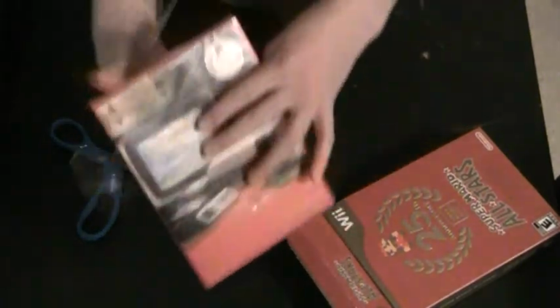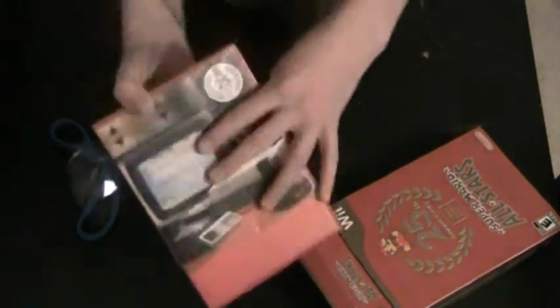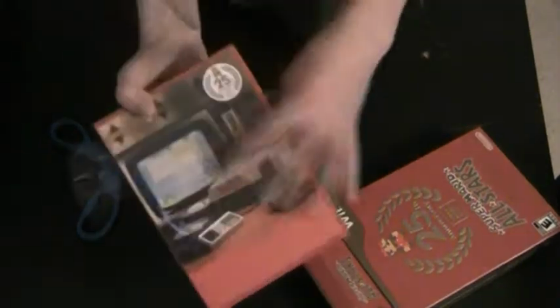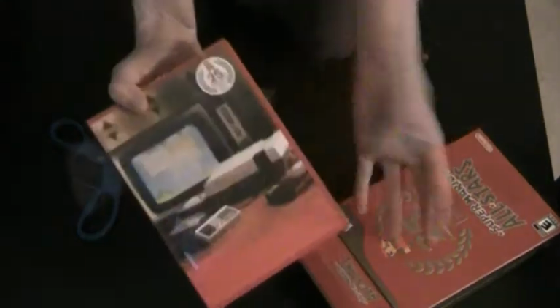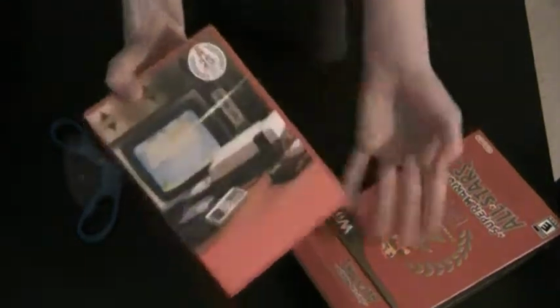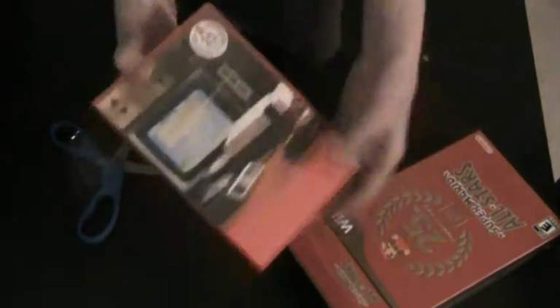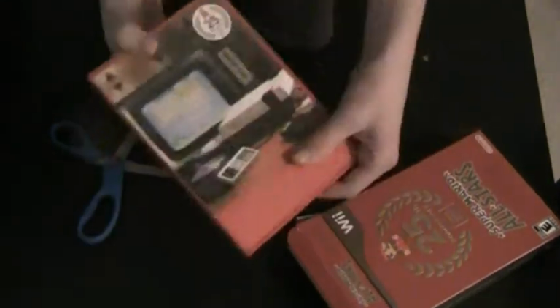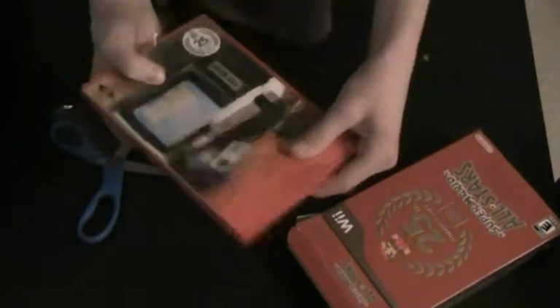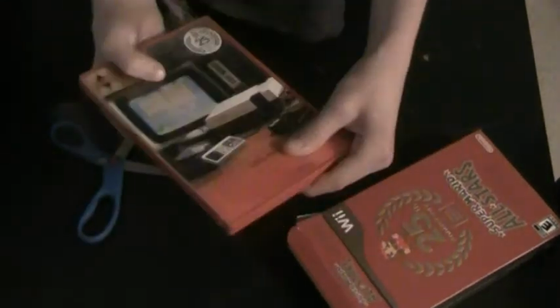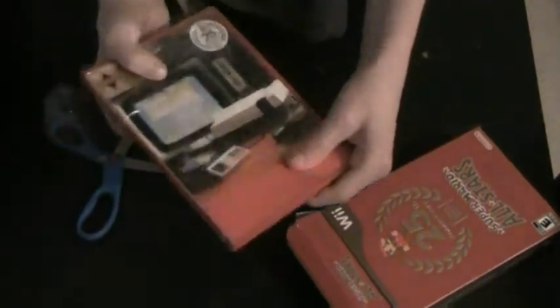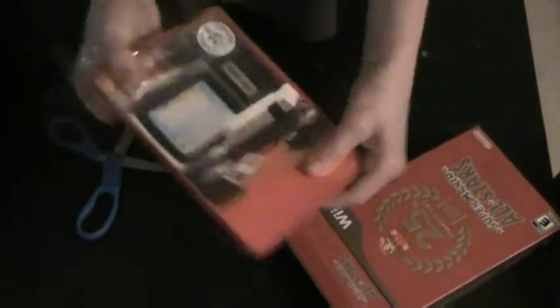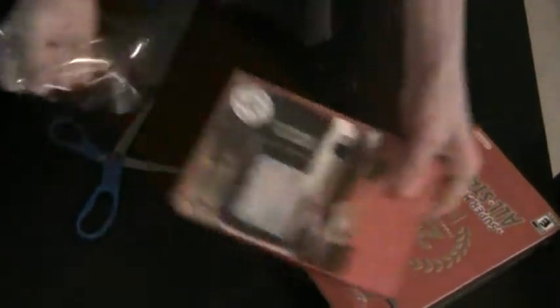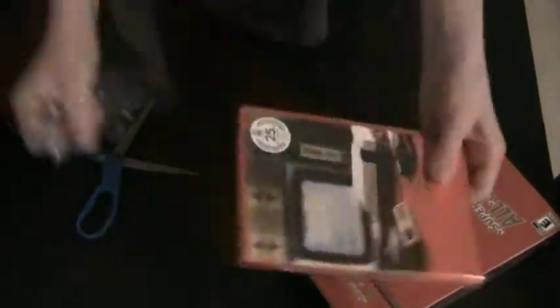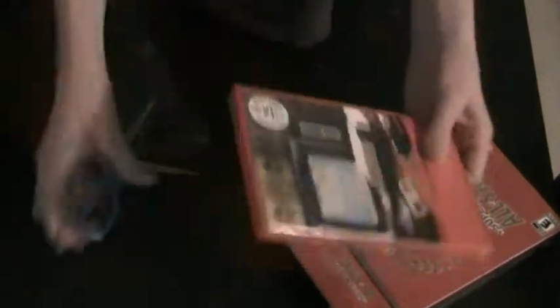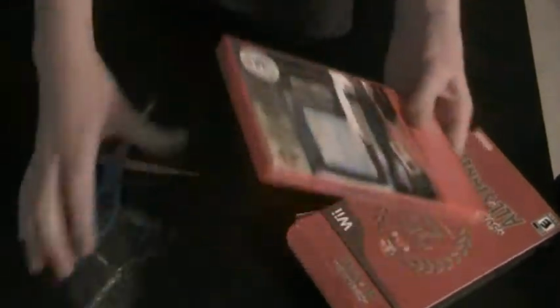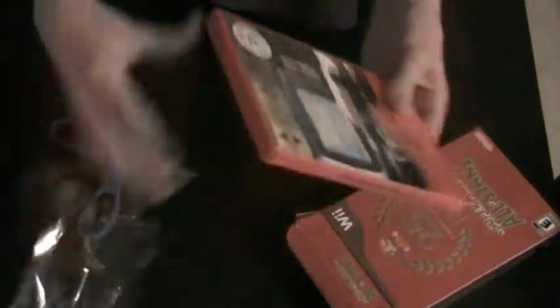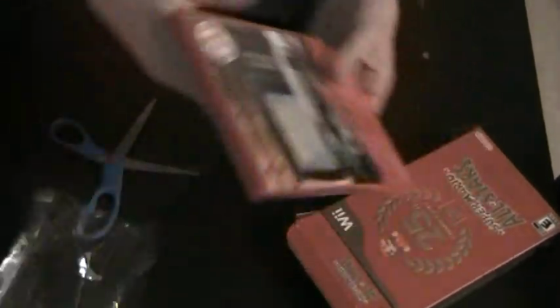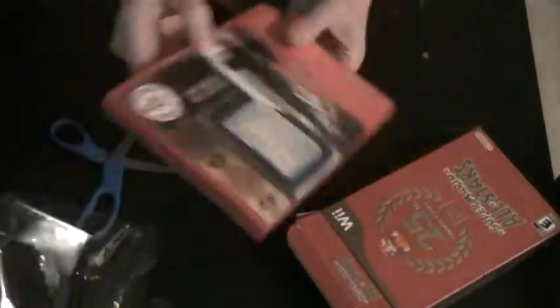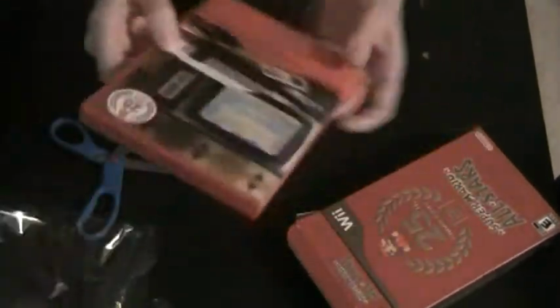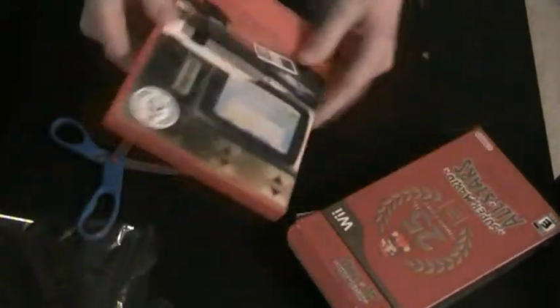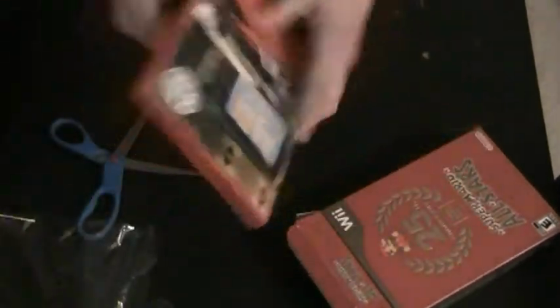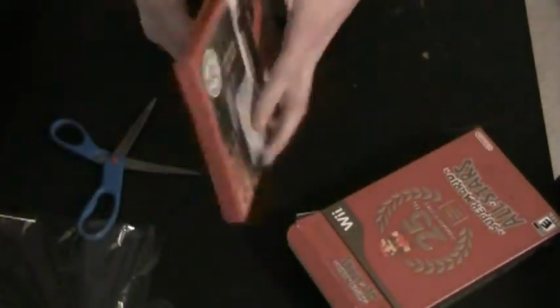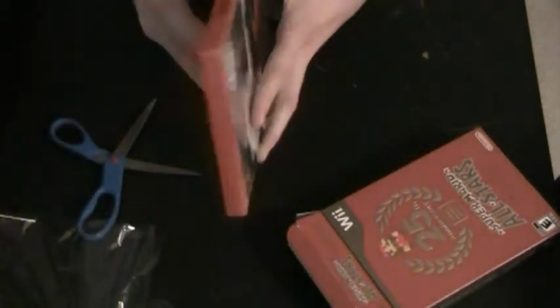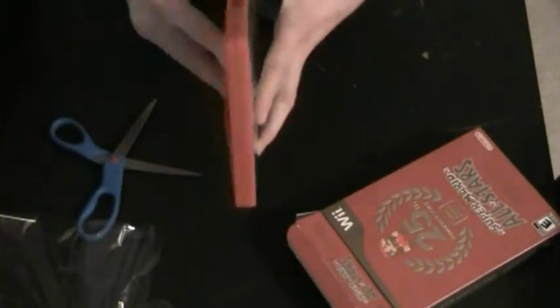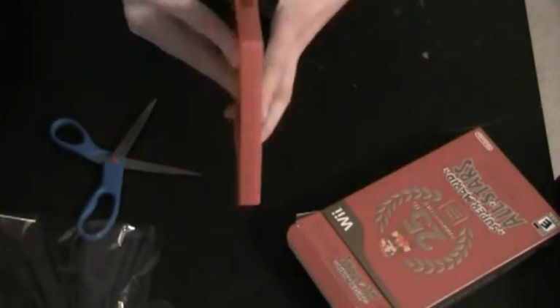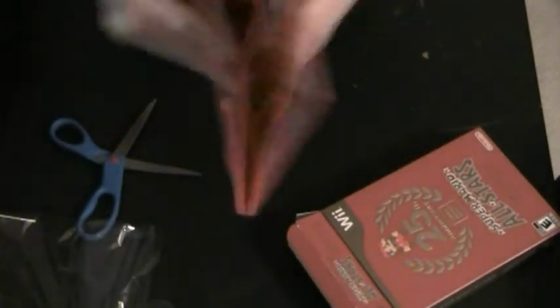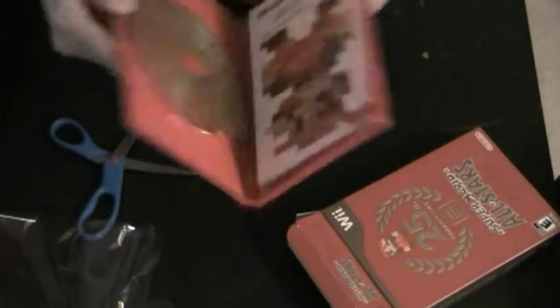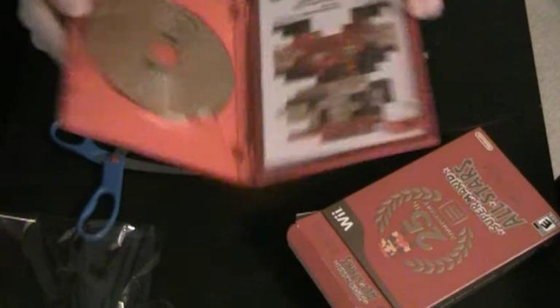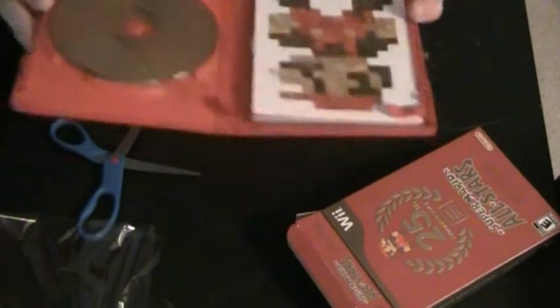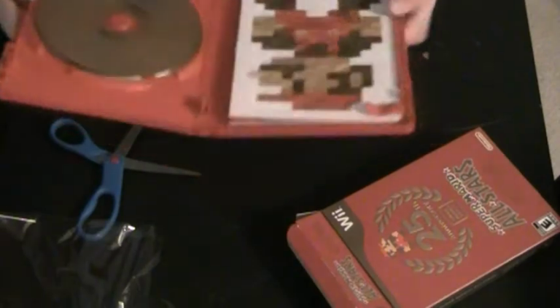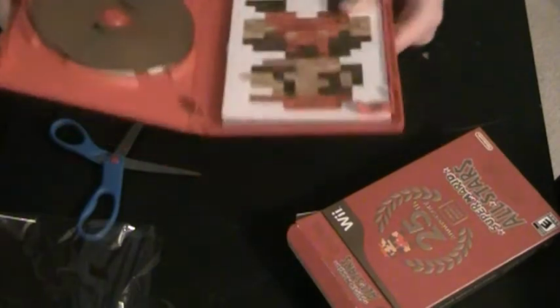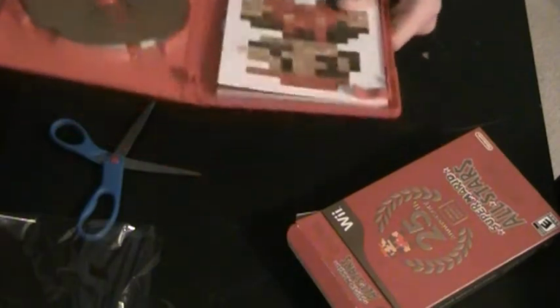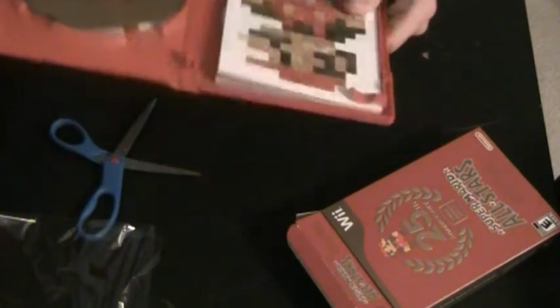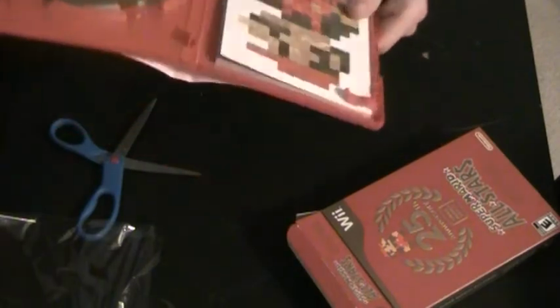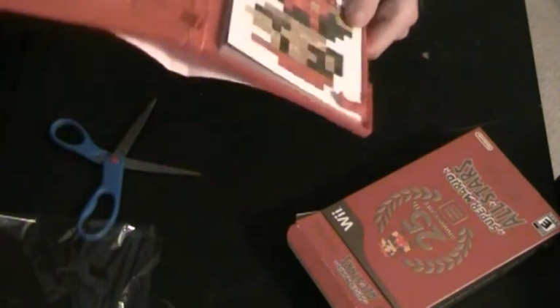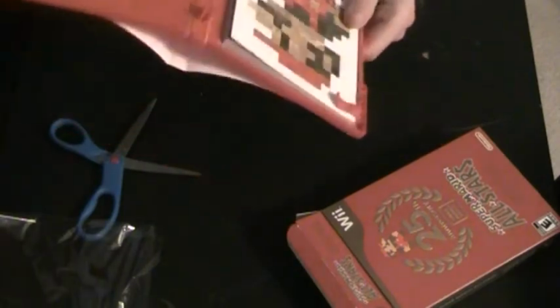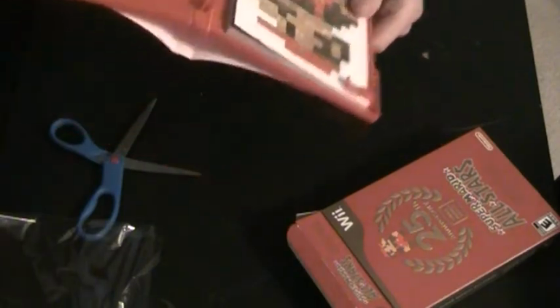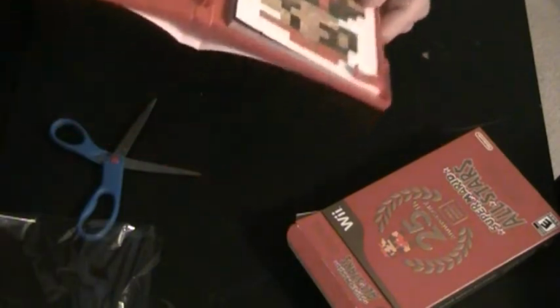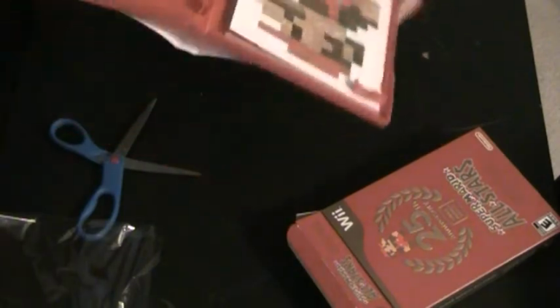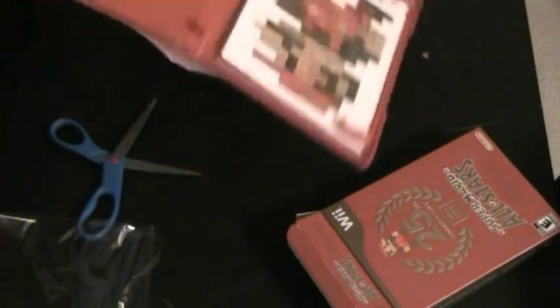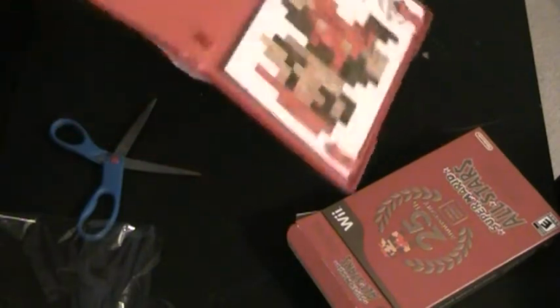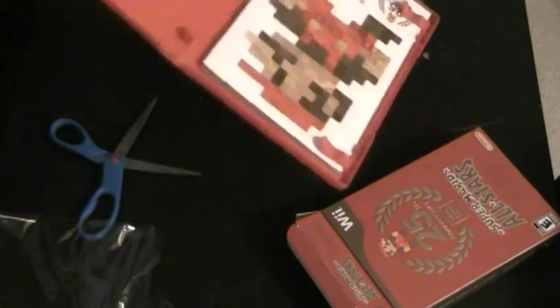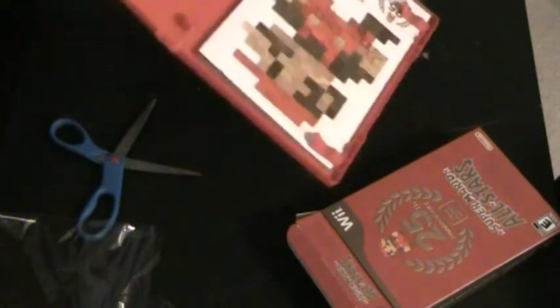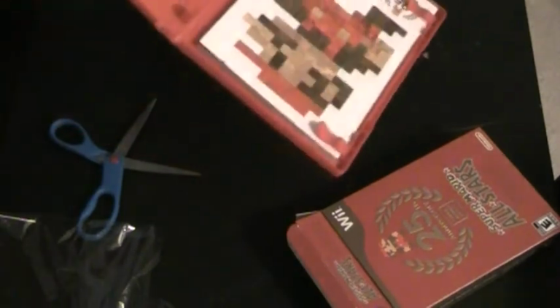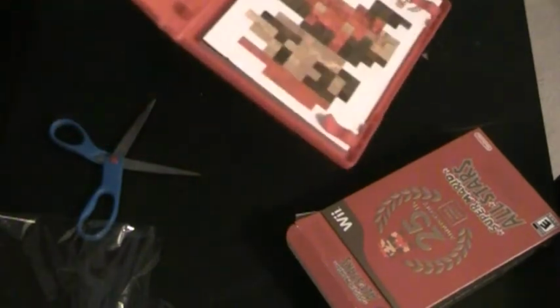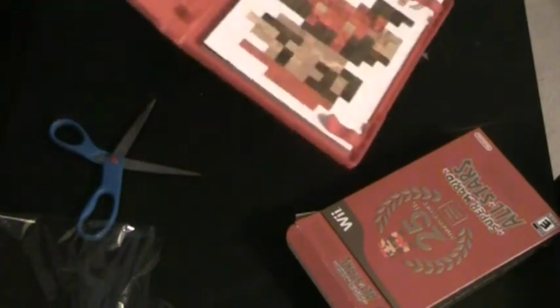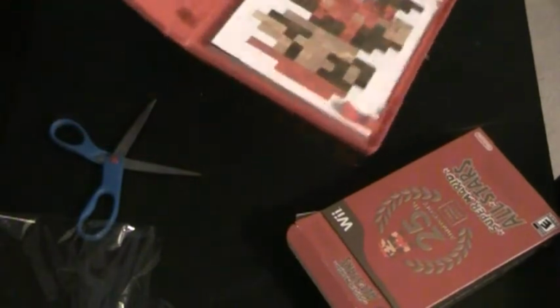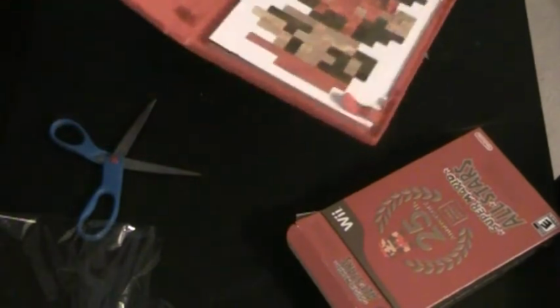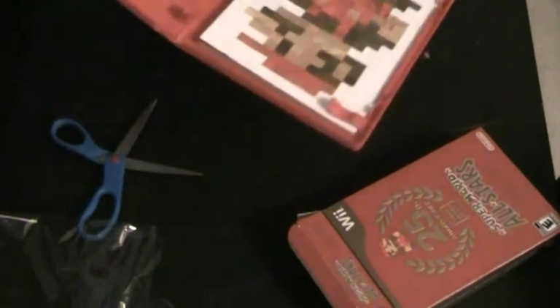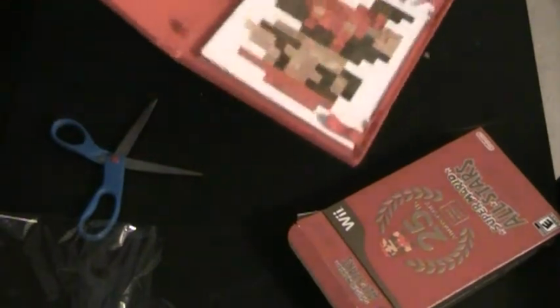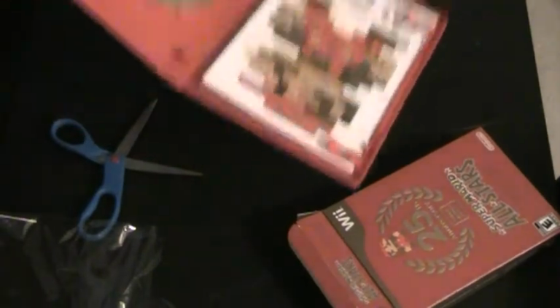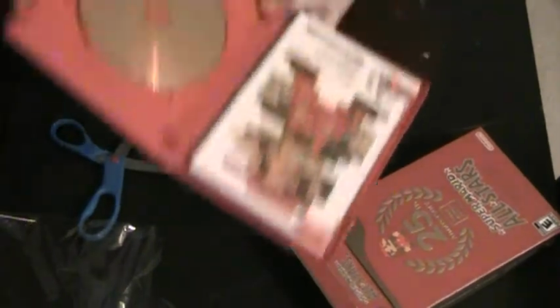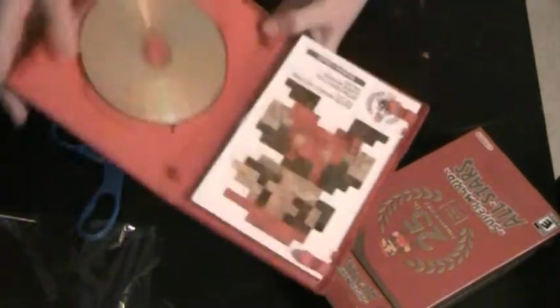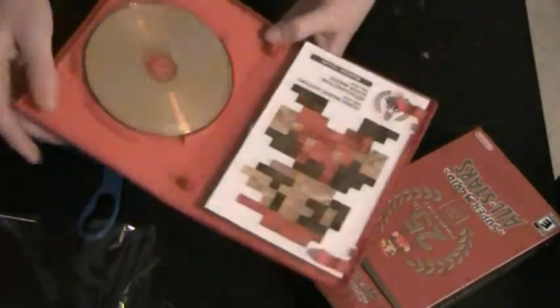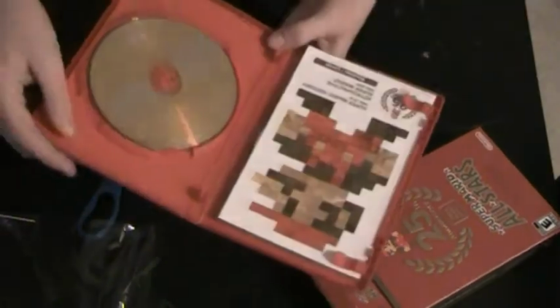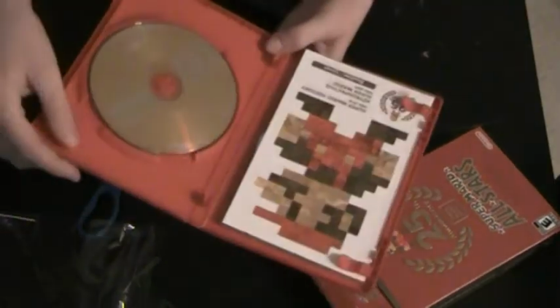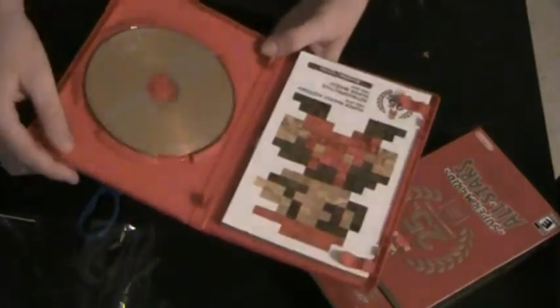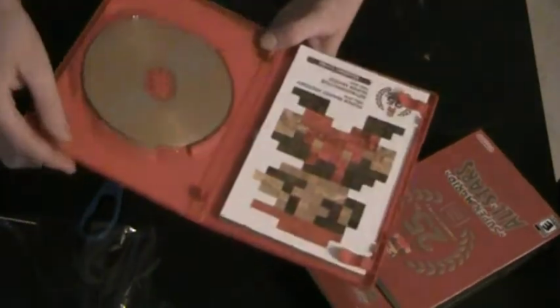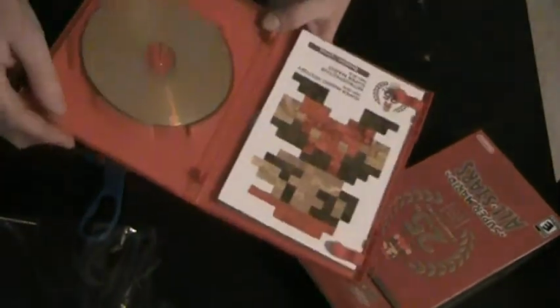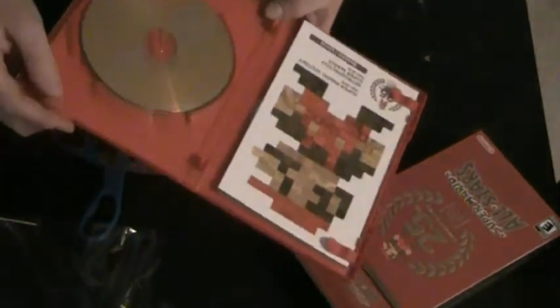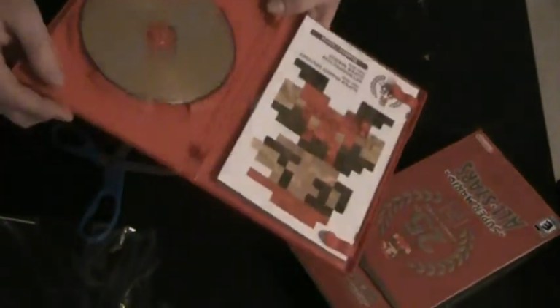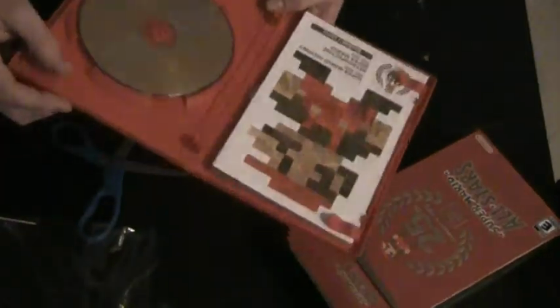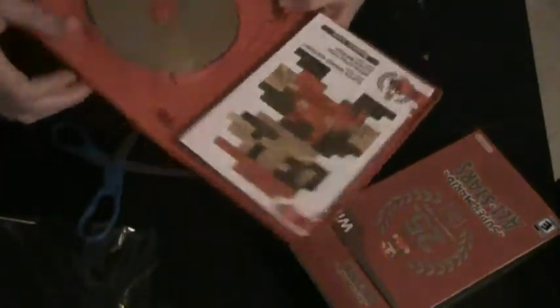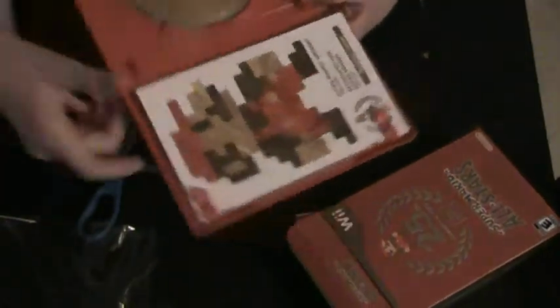It's almost kind of nice that it comes in this little game case, because then you don't have to worry about losing it — you can just put it with all your games.